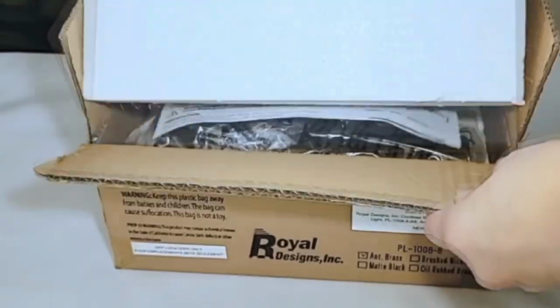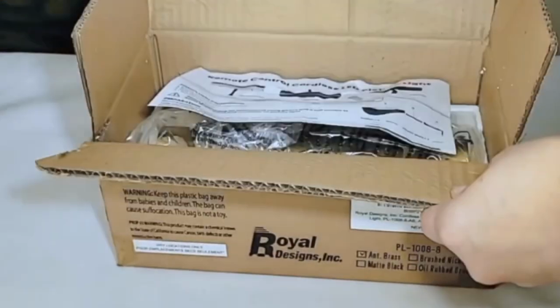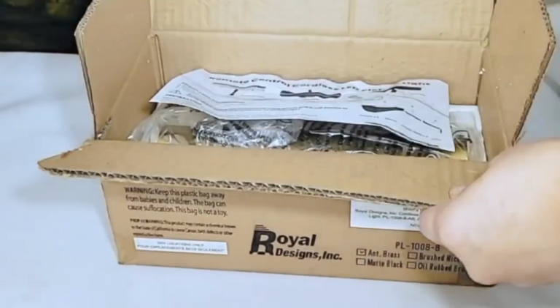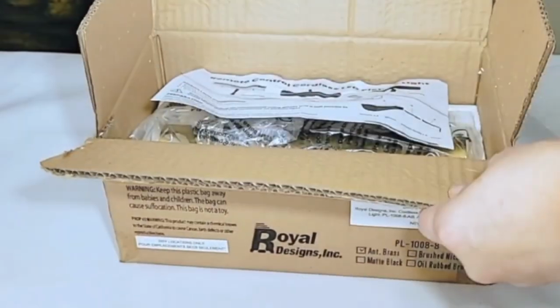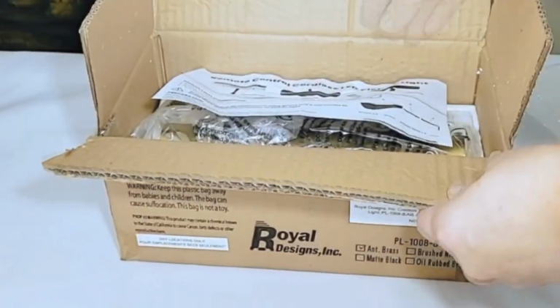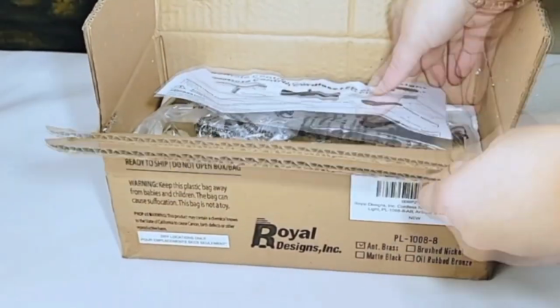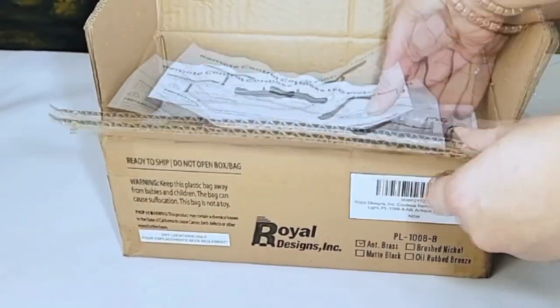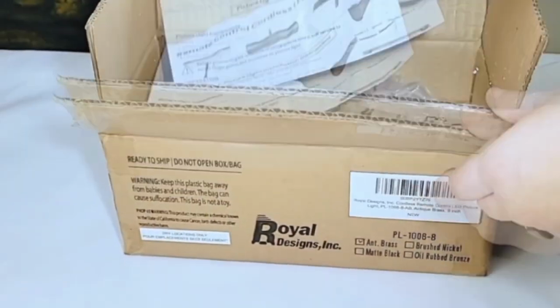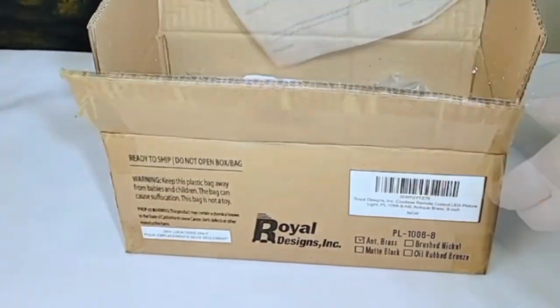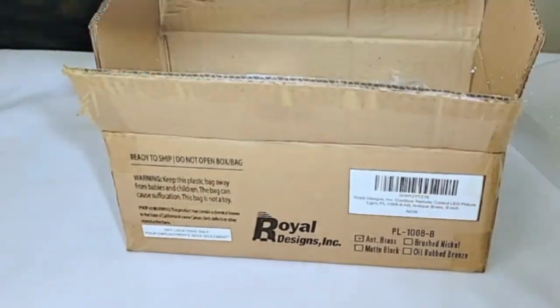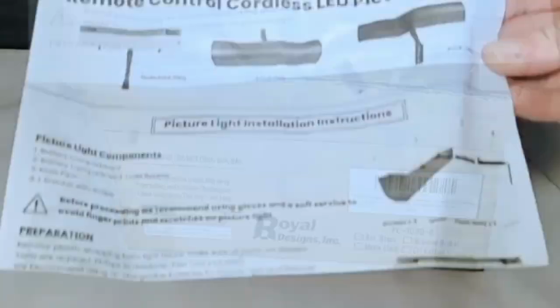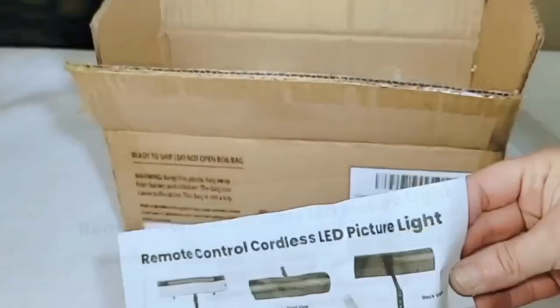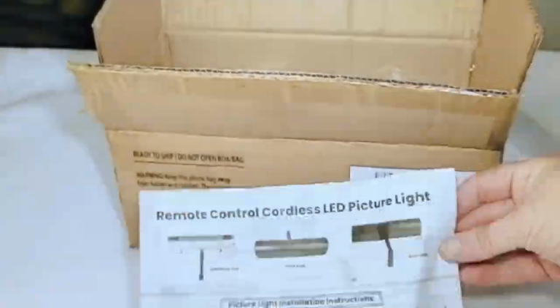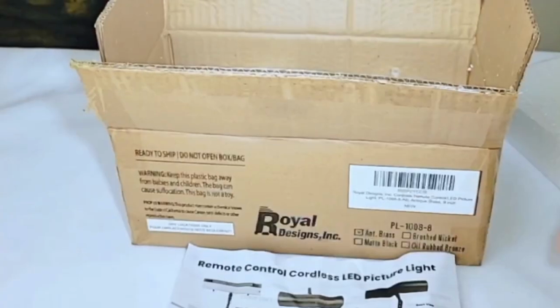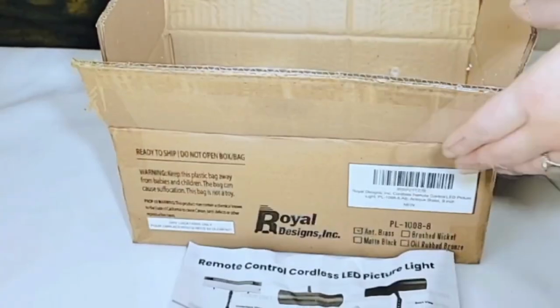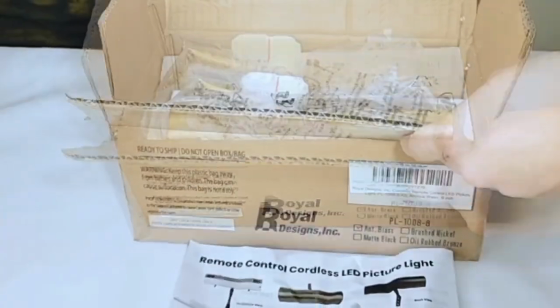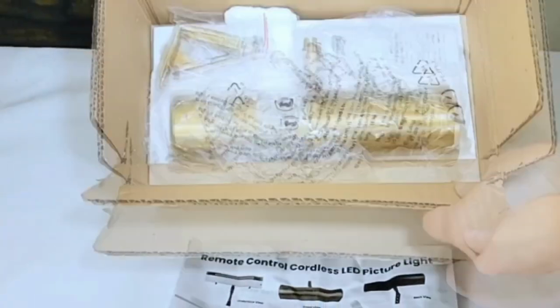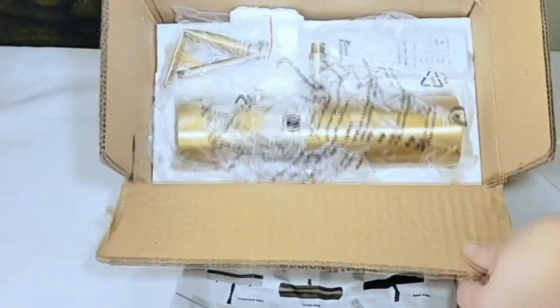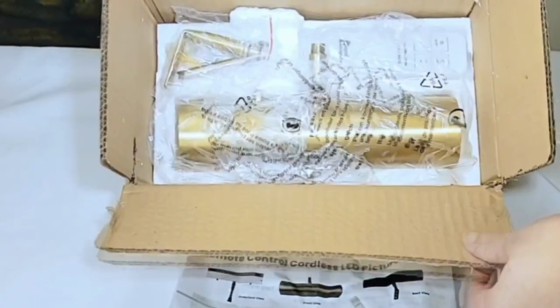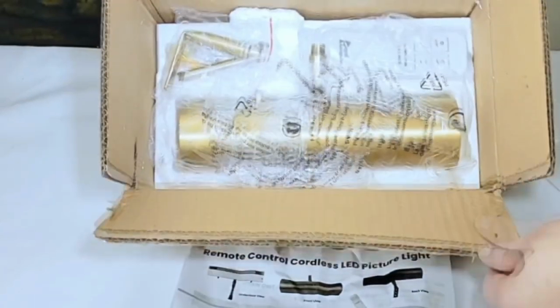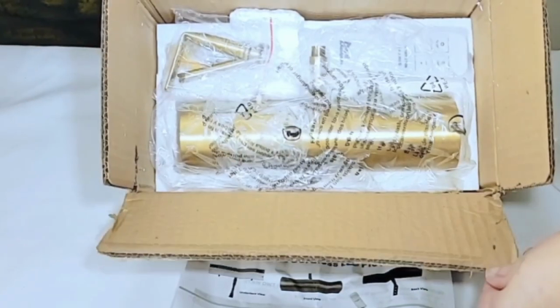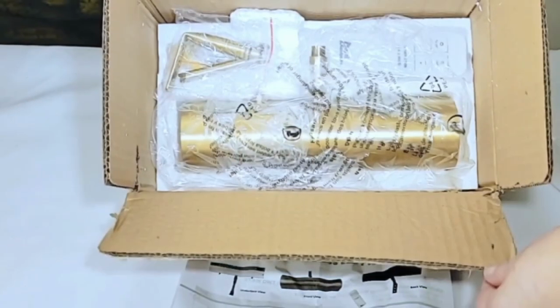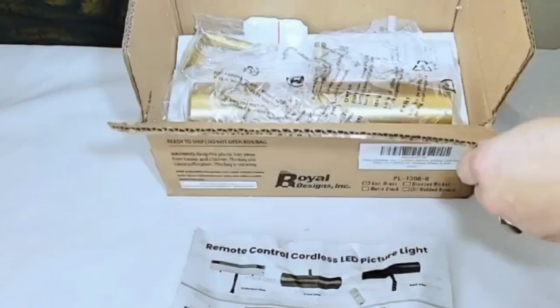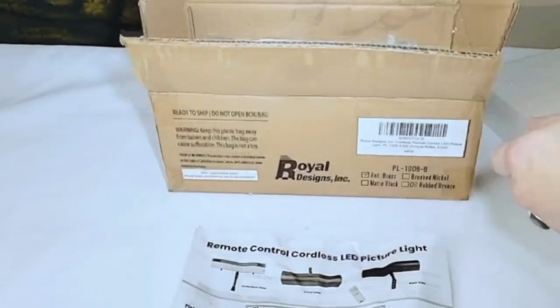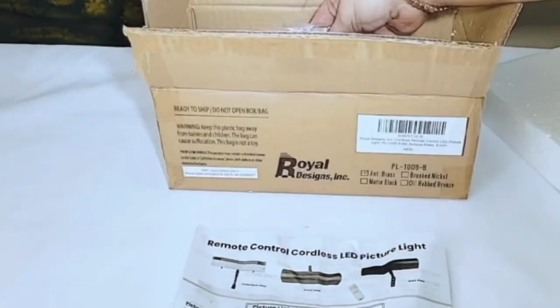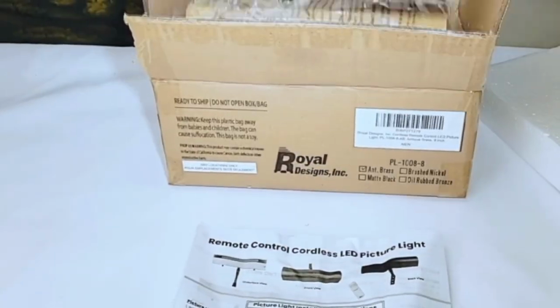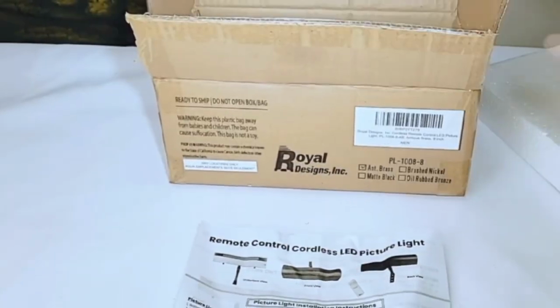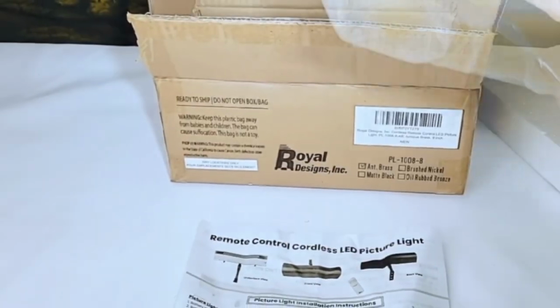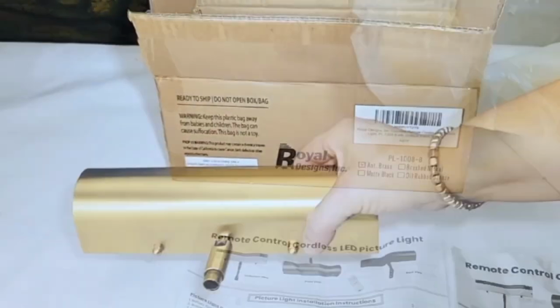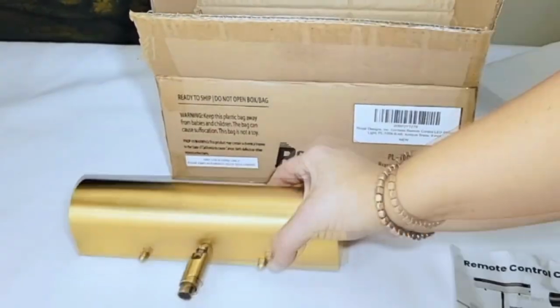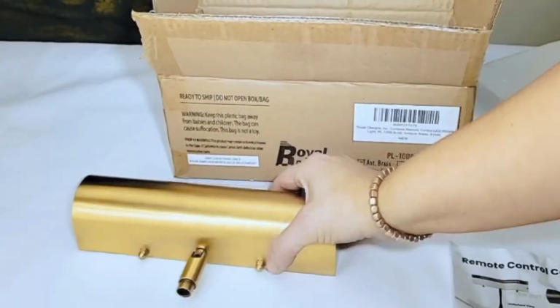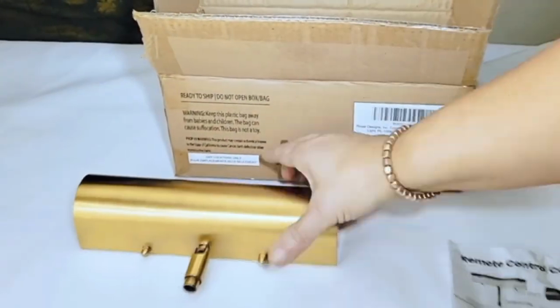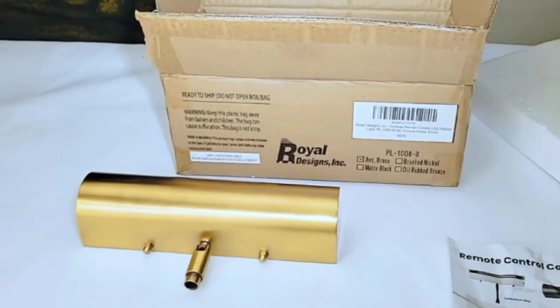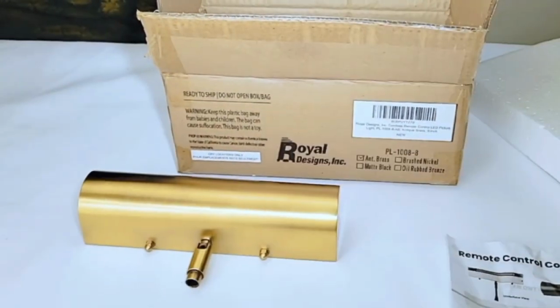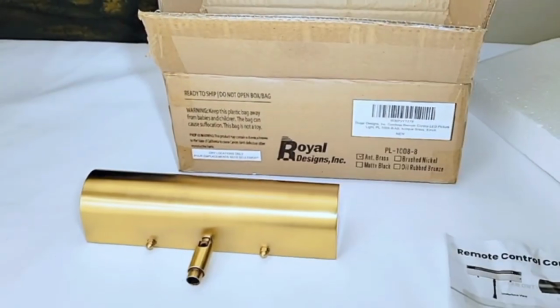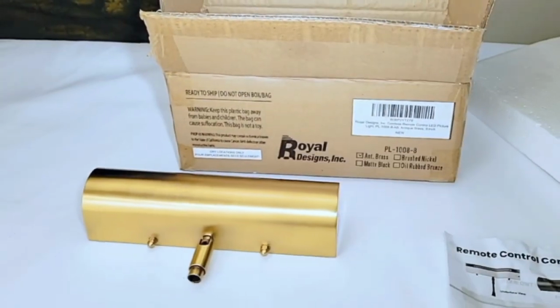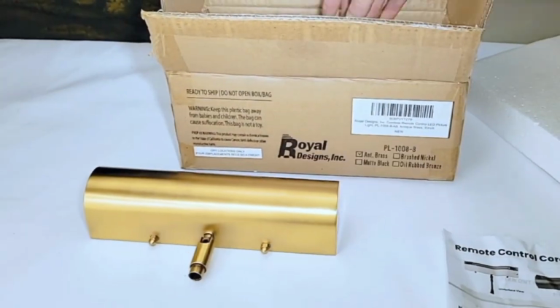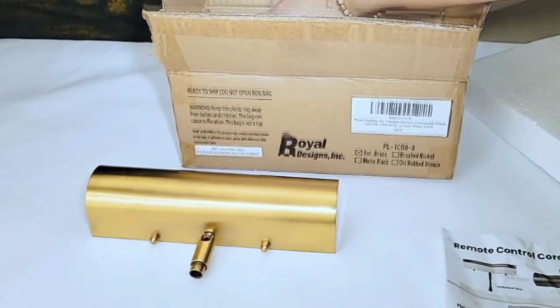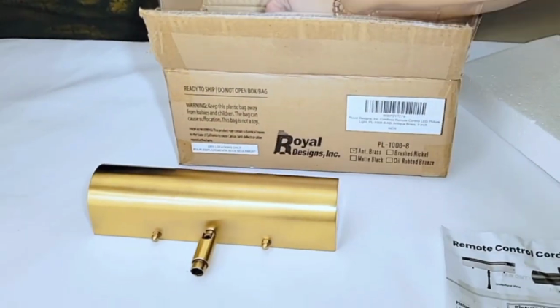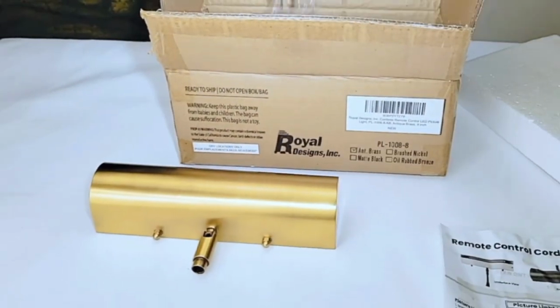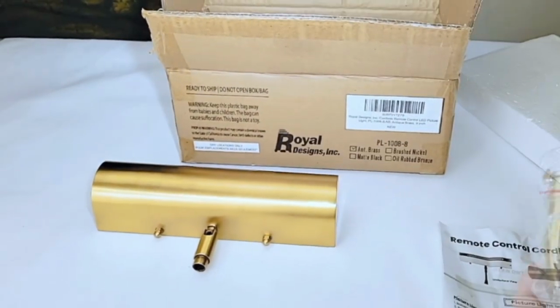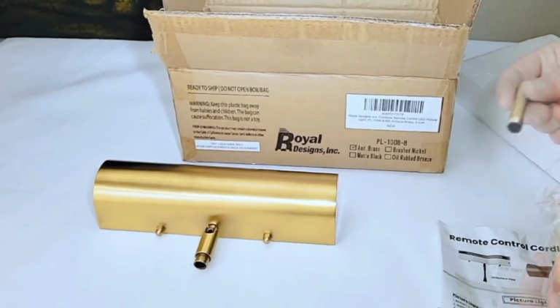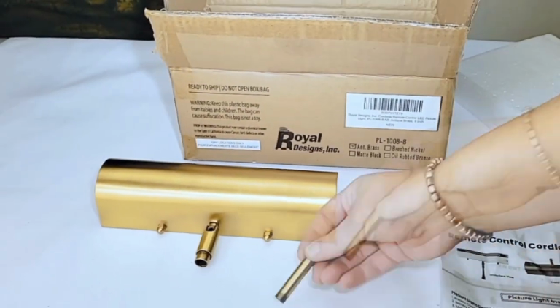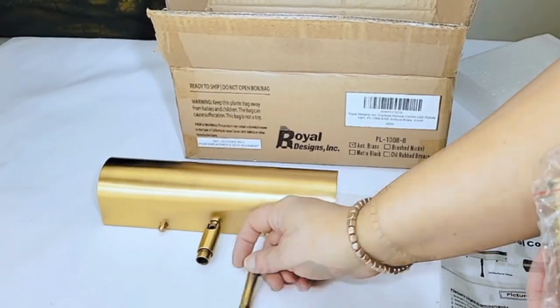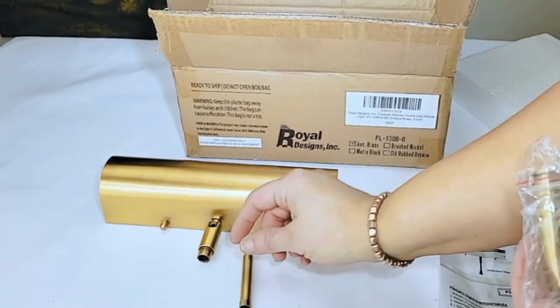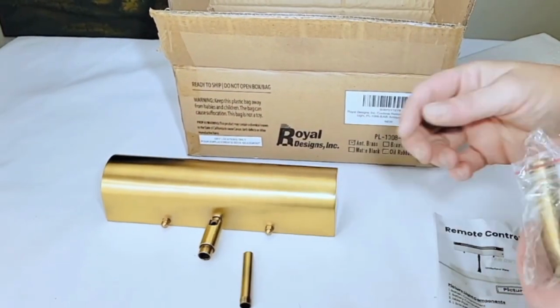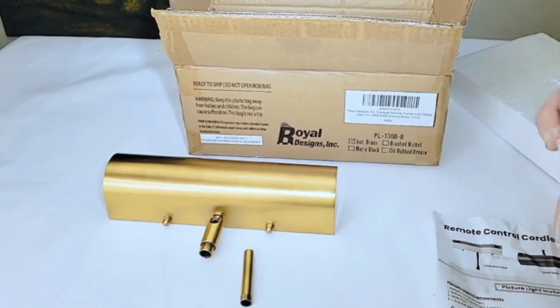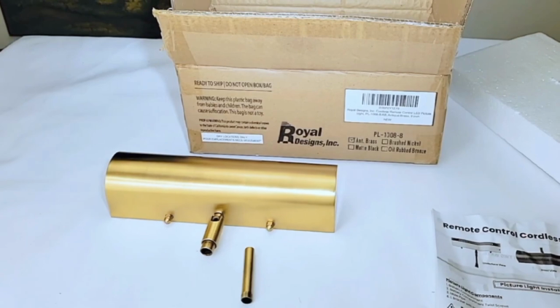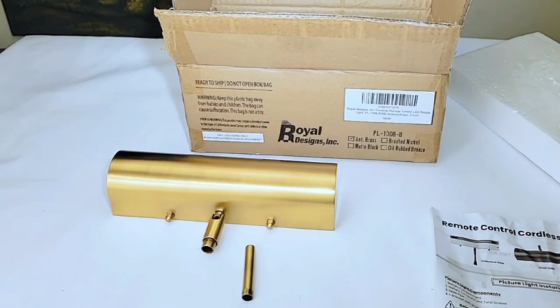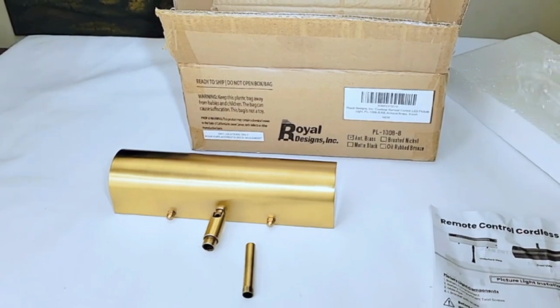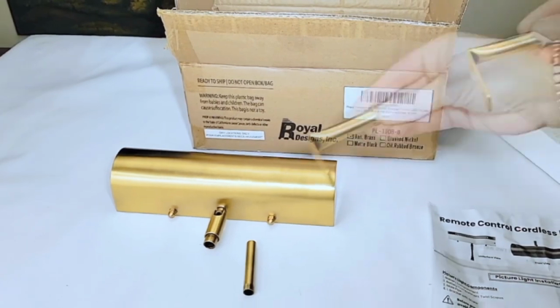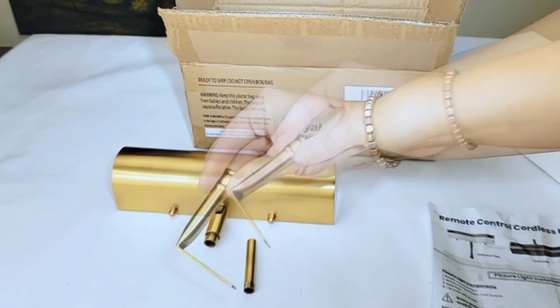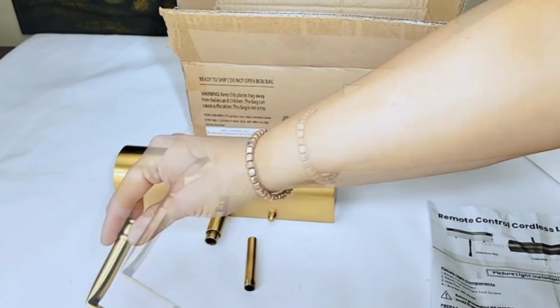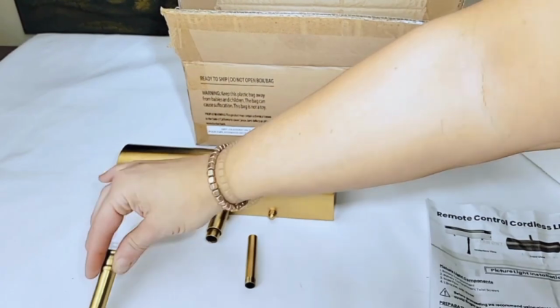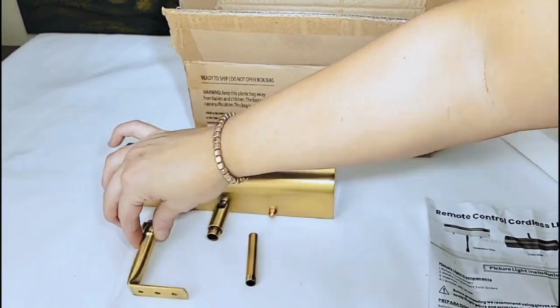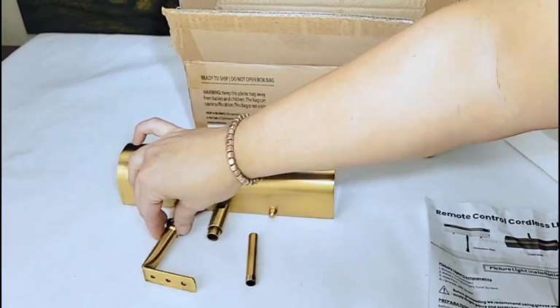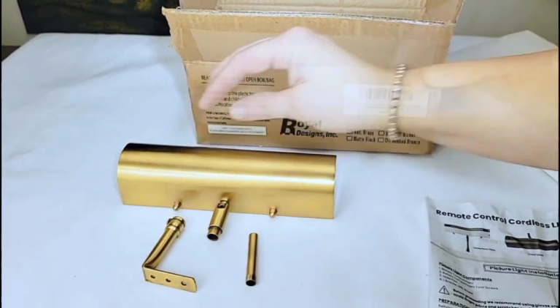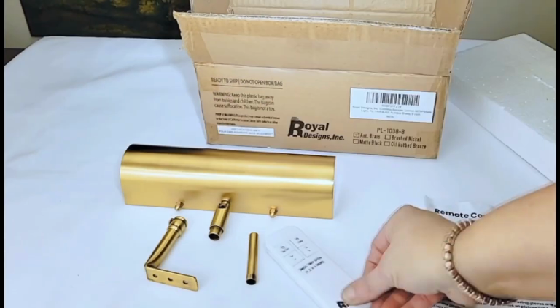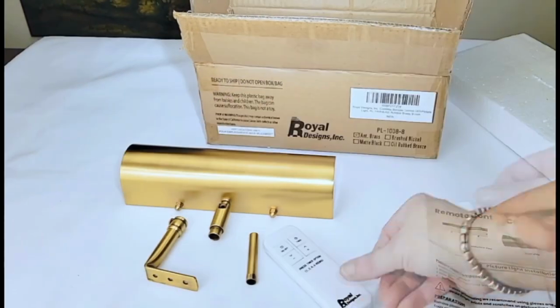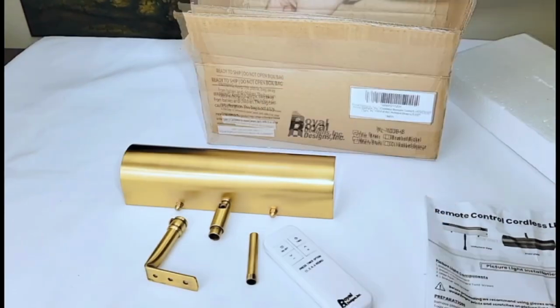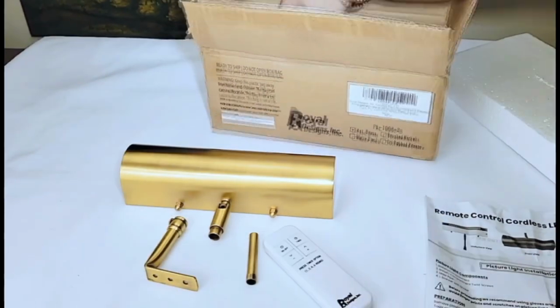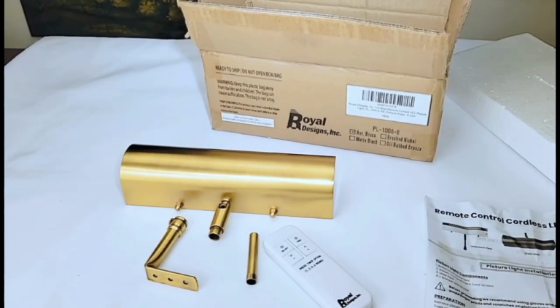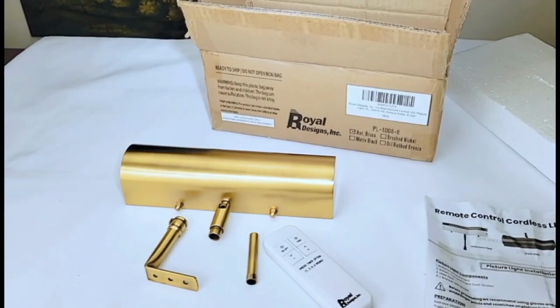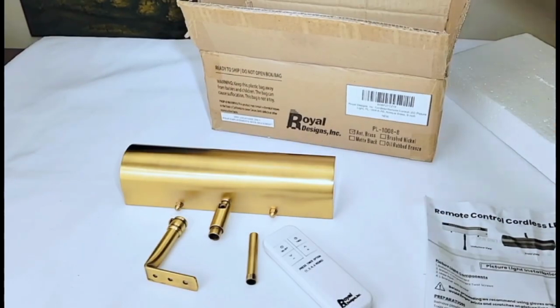Remove all items from the box. Remove the plastic wrapping from the light fixture, and make sure all parts are present.